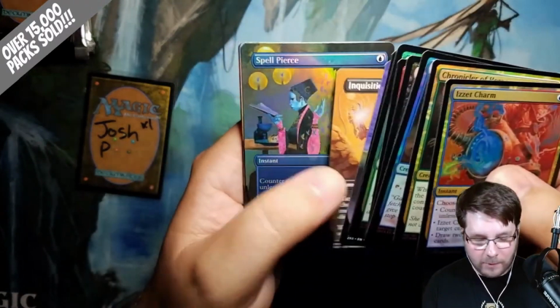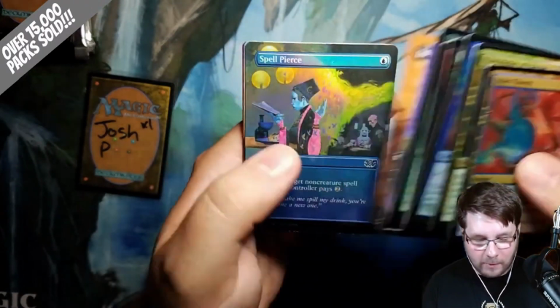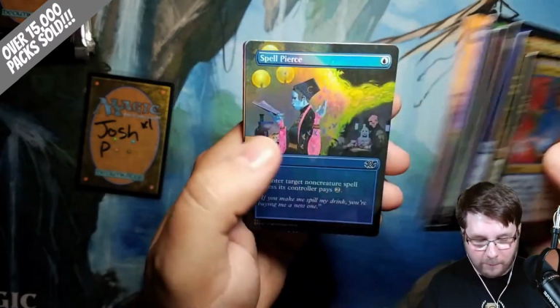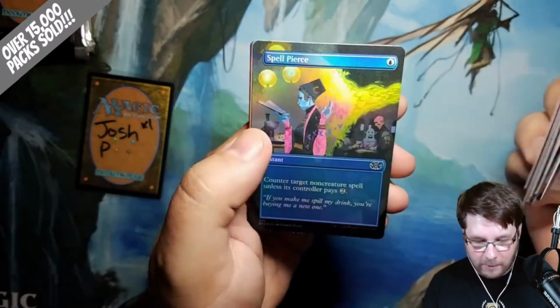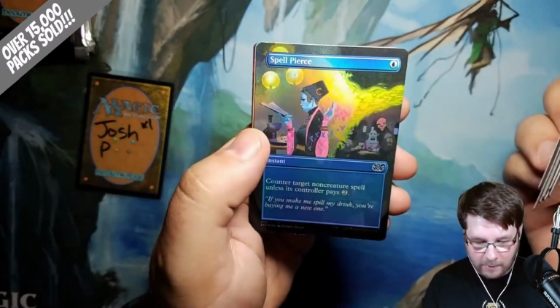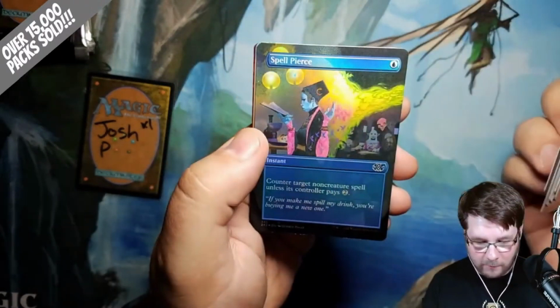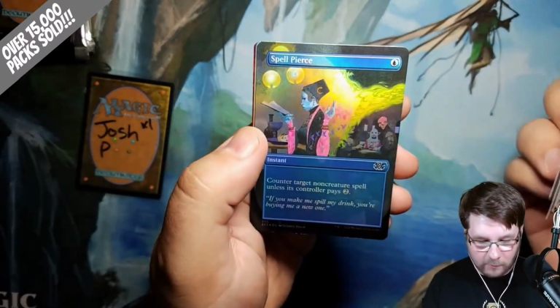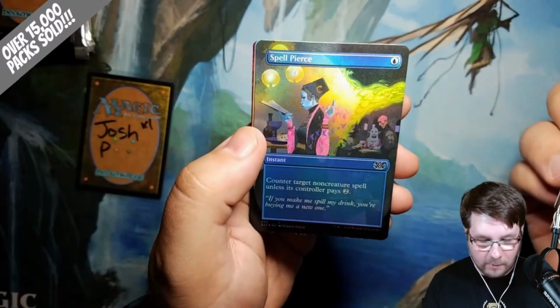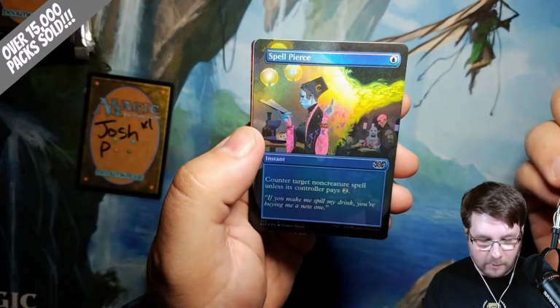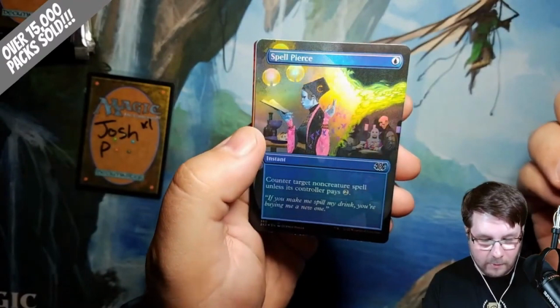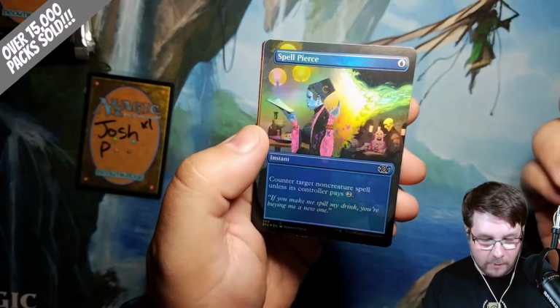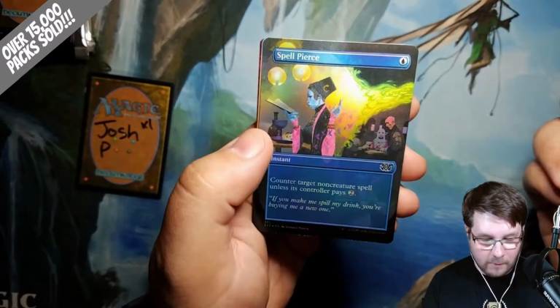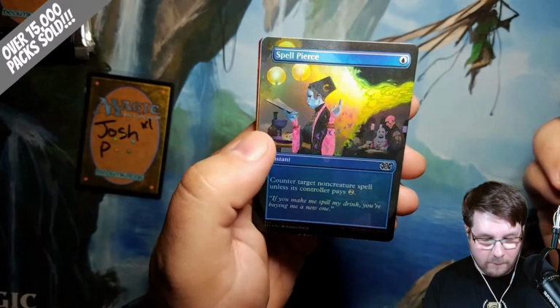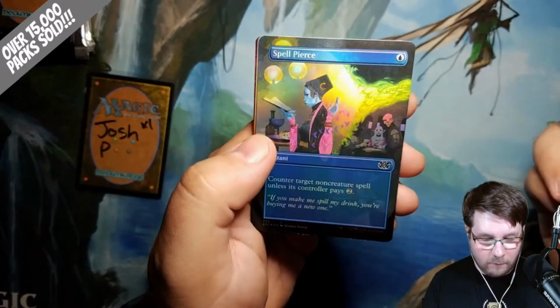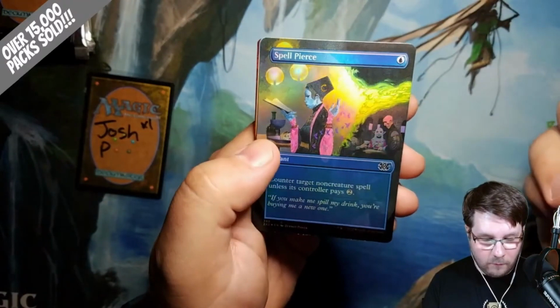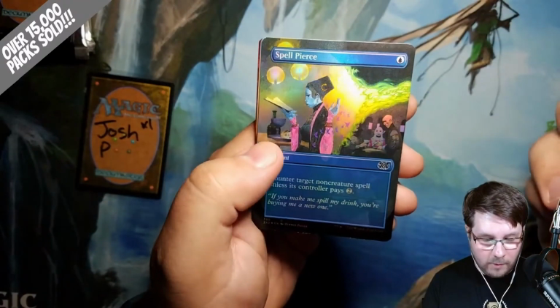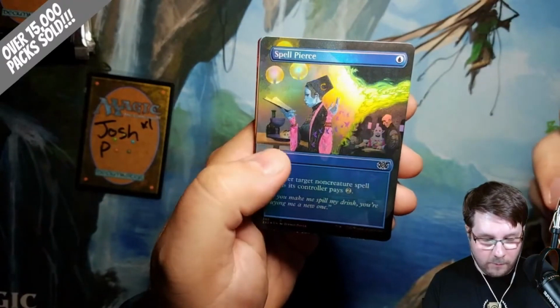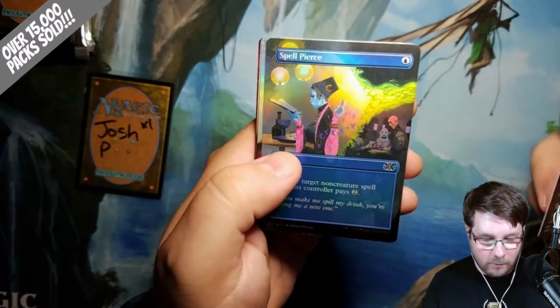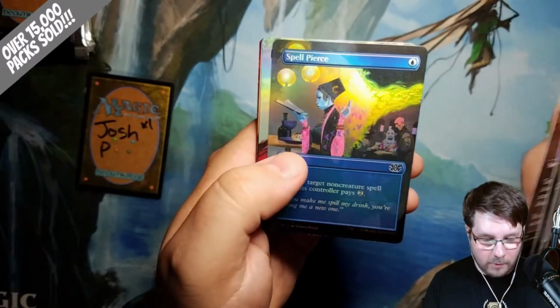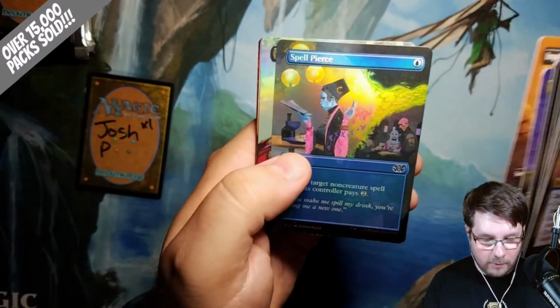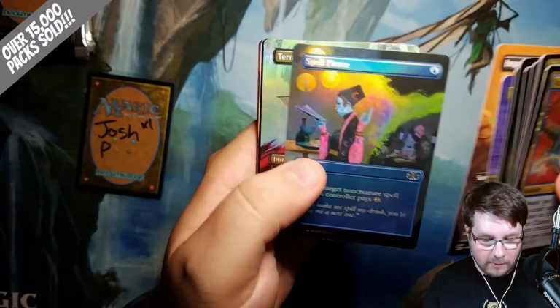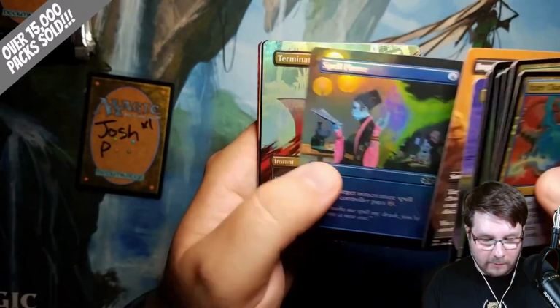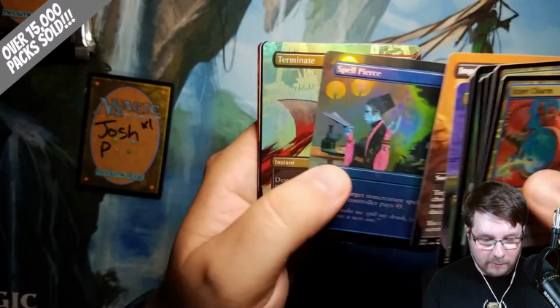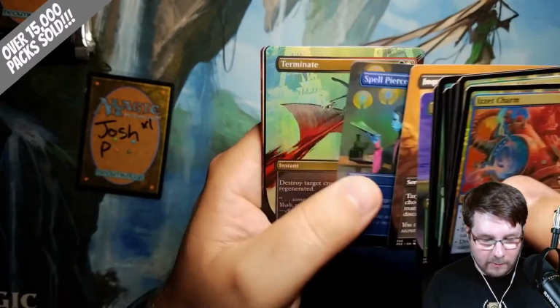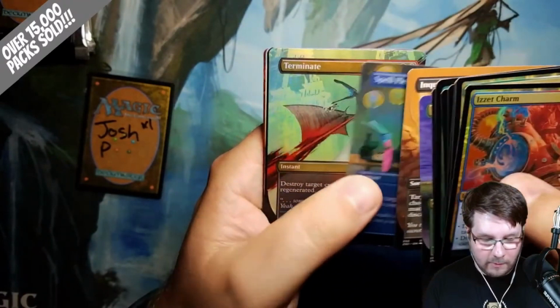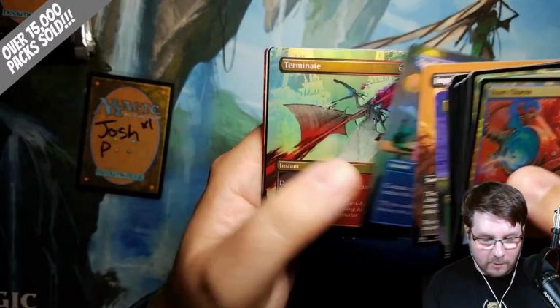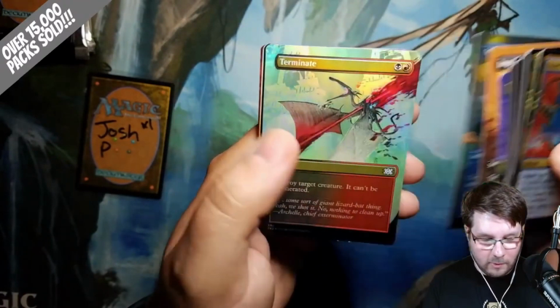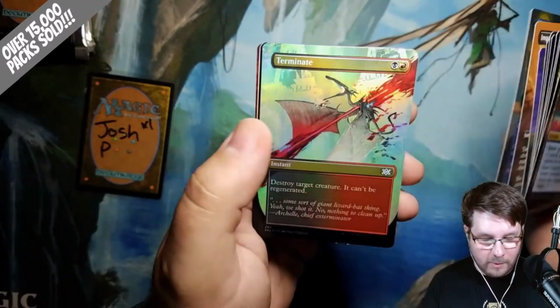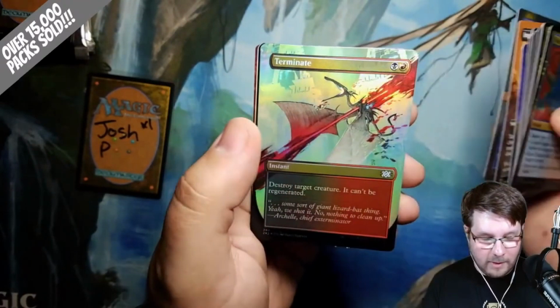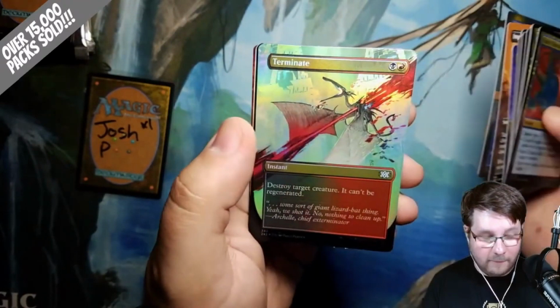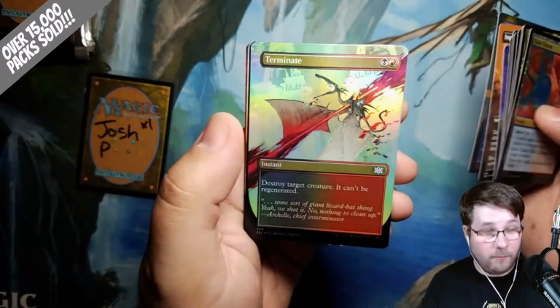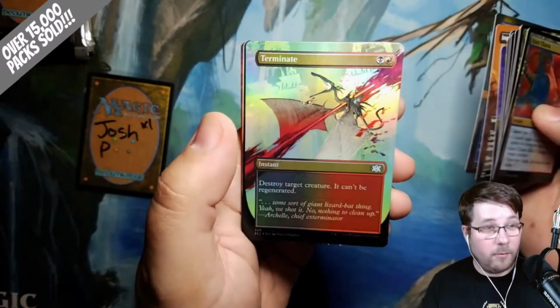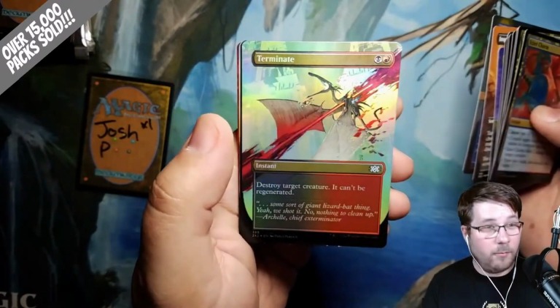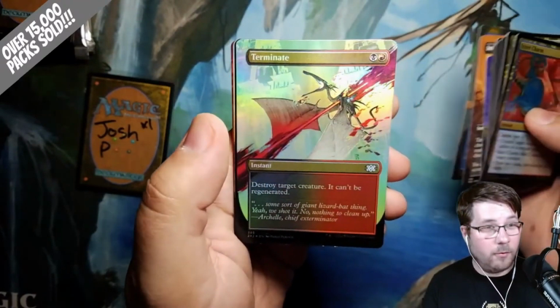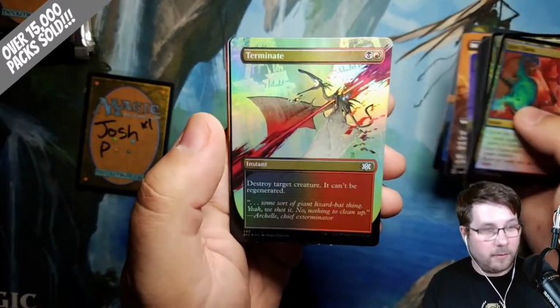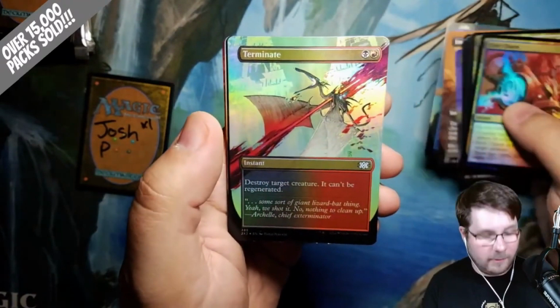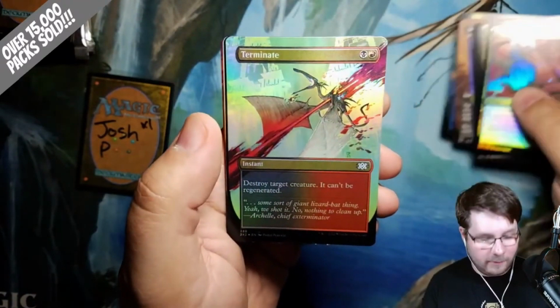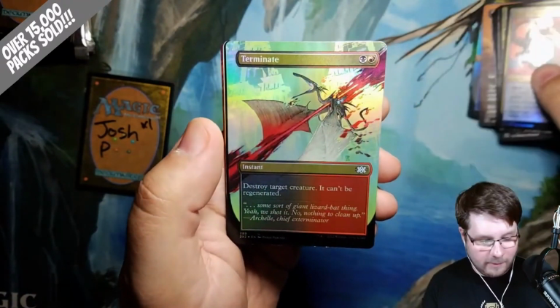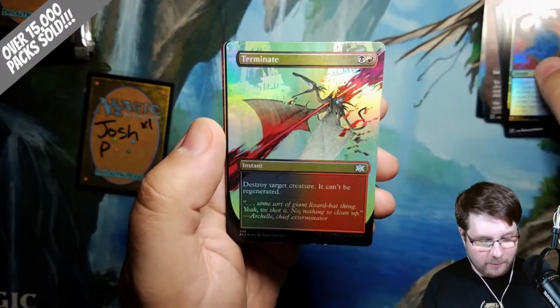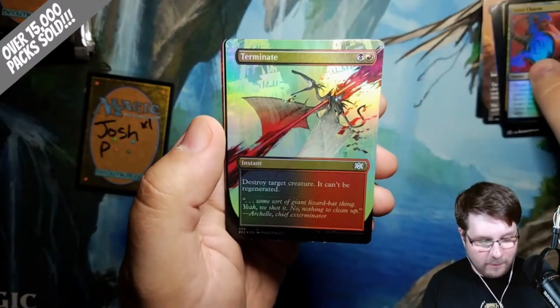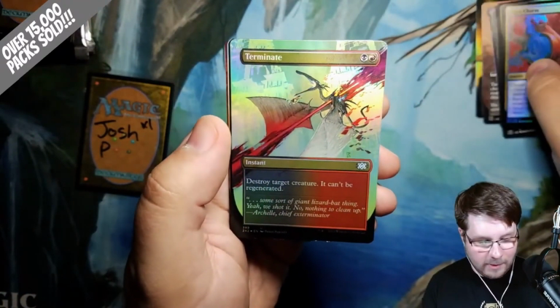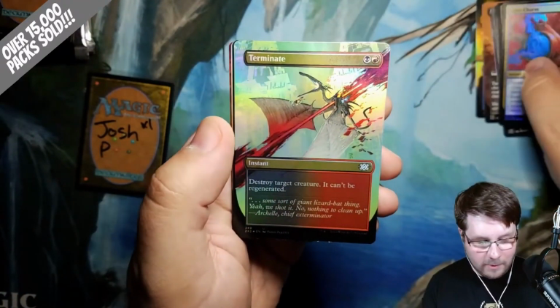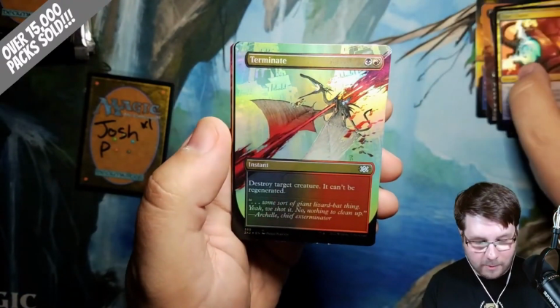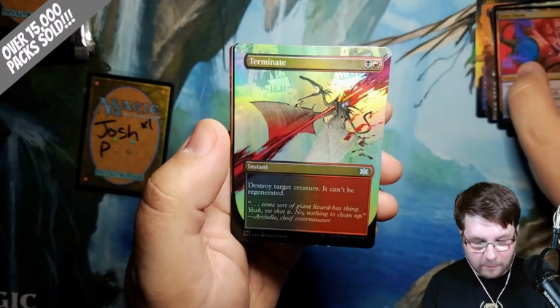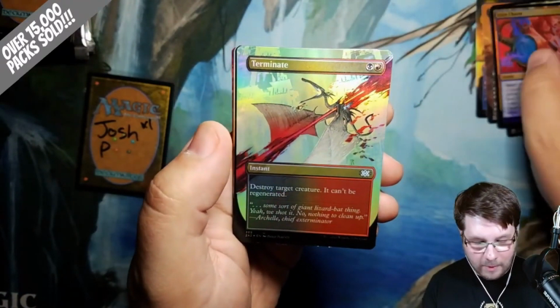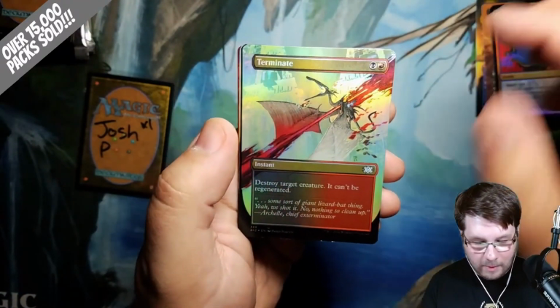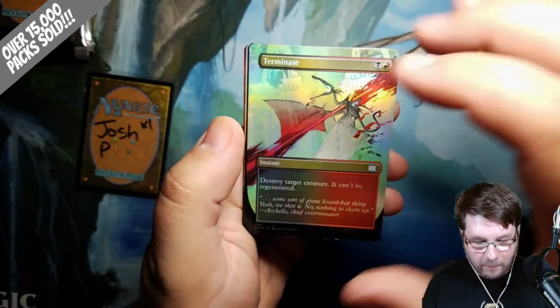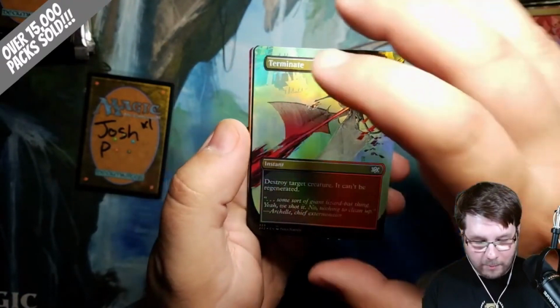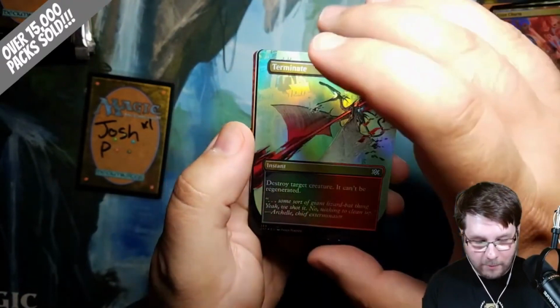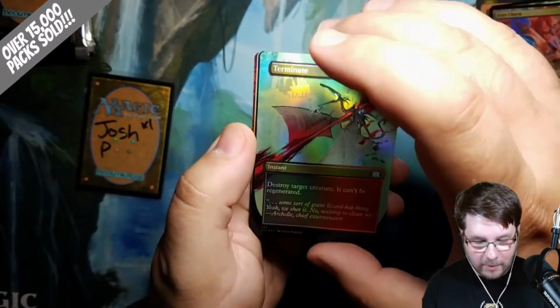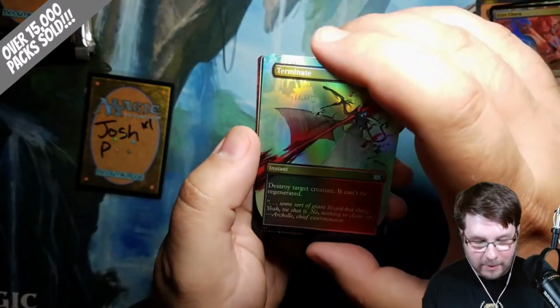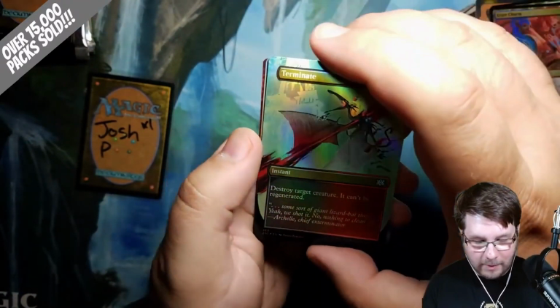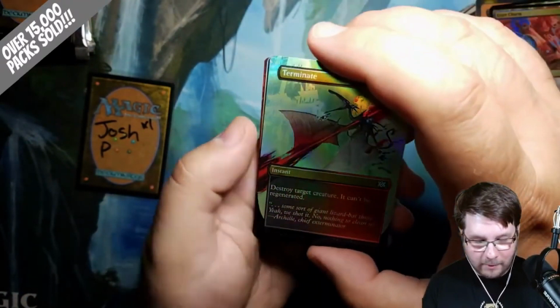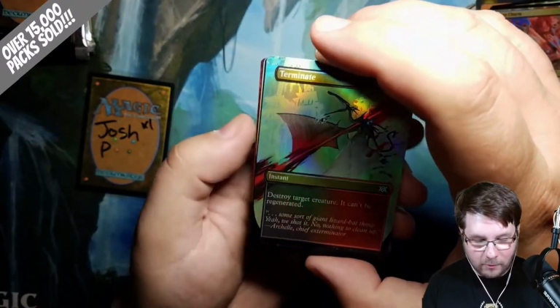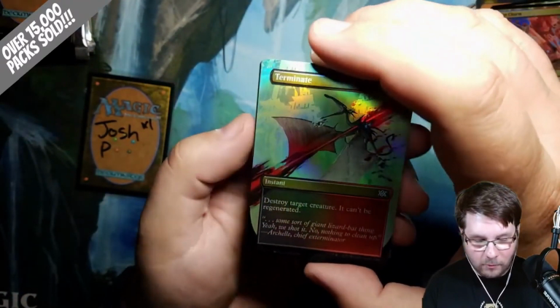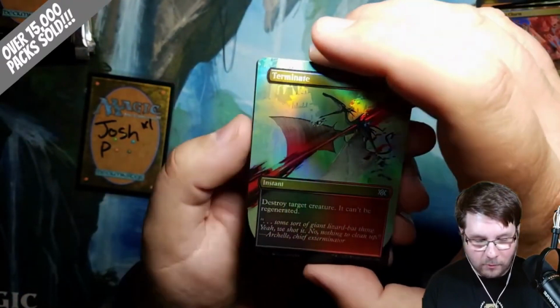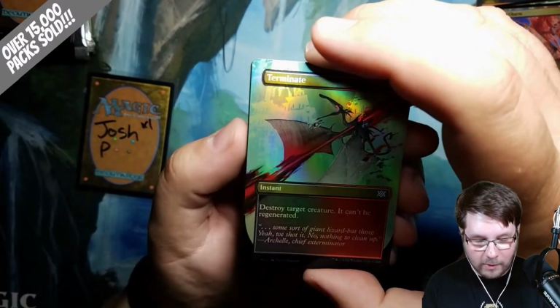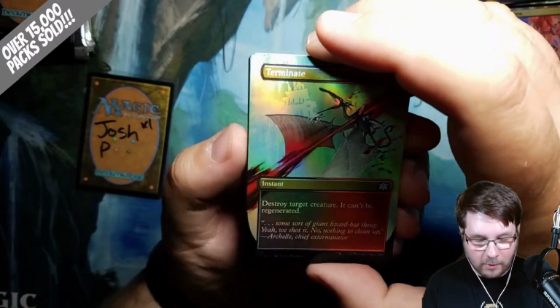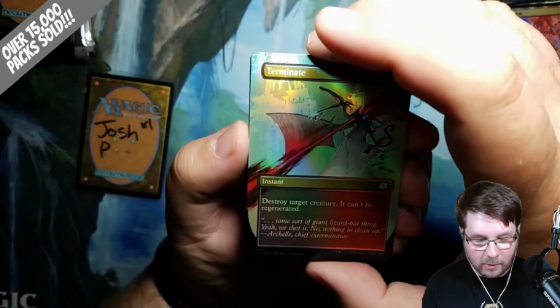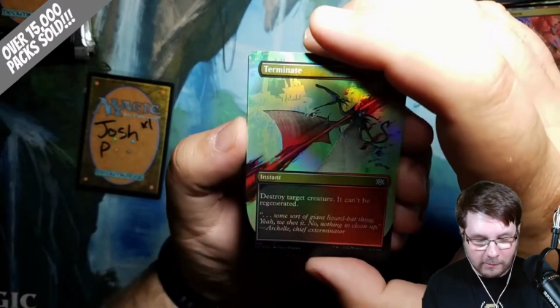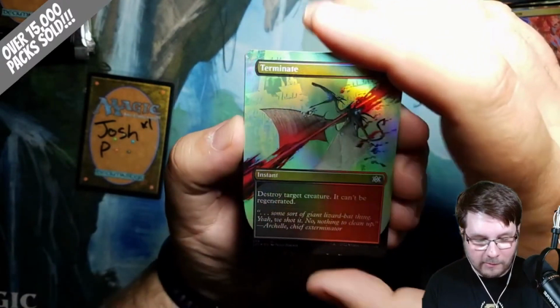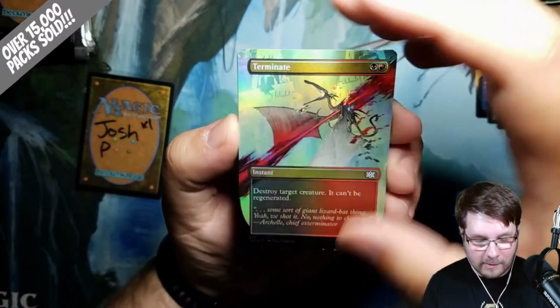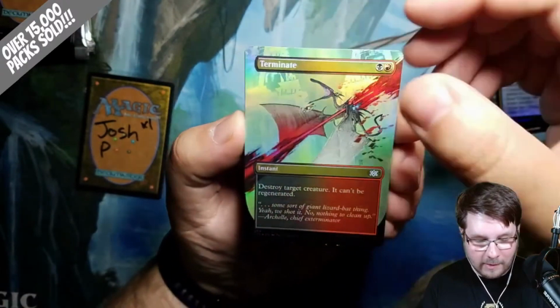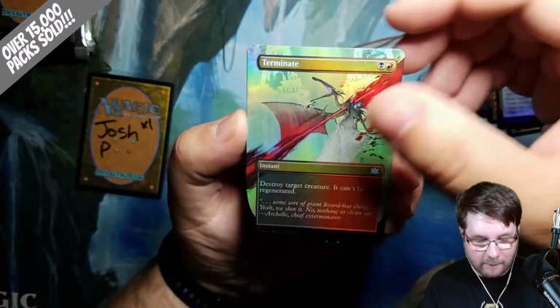Bell Pierce, Foil Borderless. Terminate Foil Borderless. There we go. Now we're moving into the good stuff.